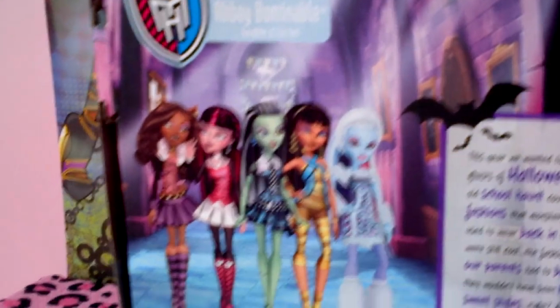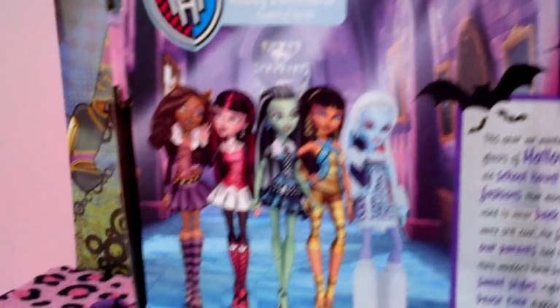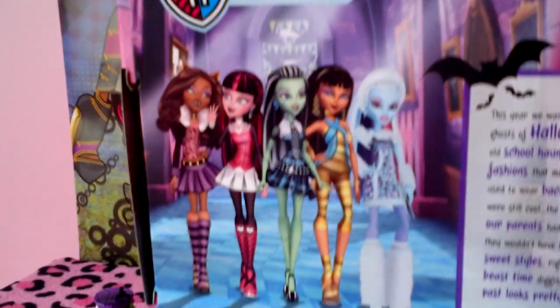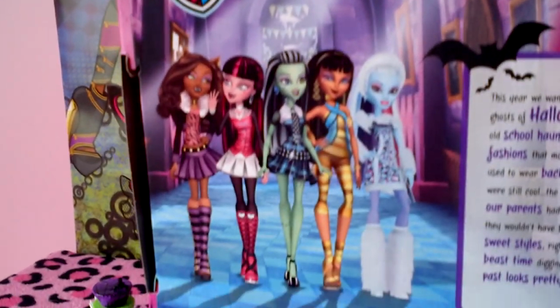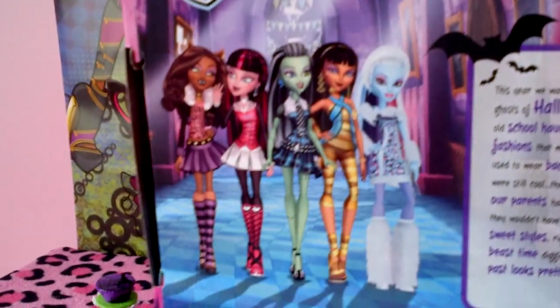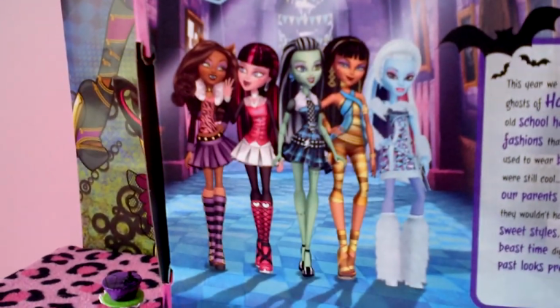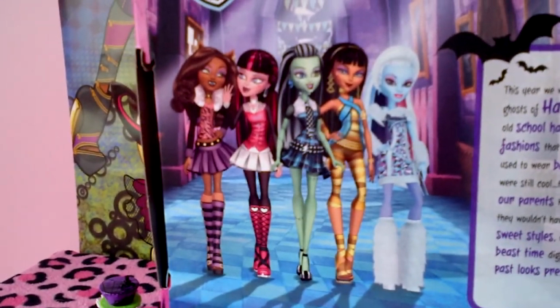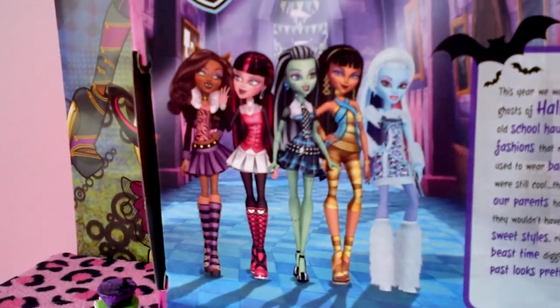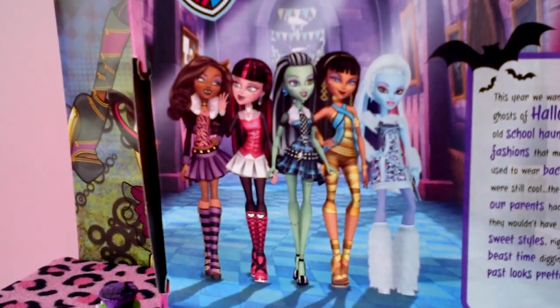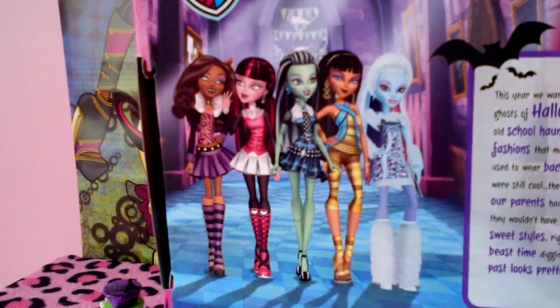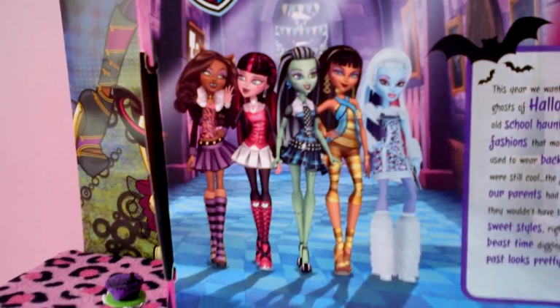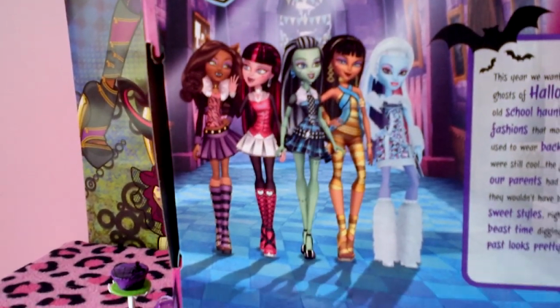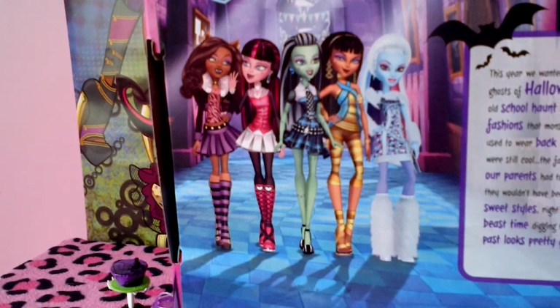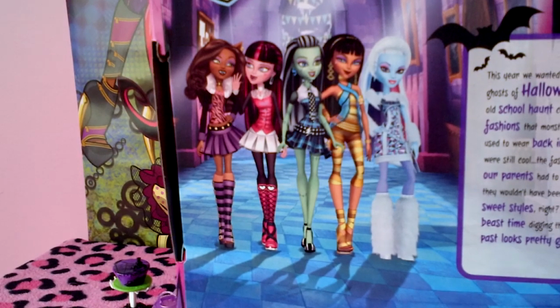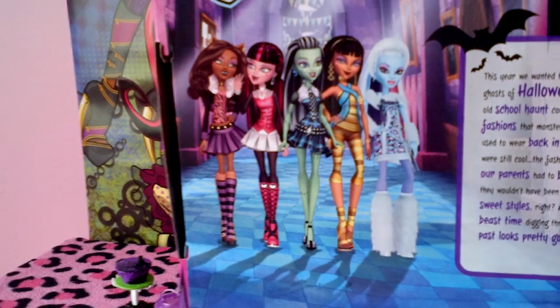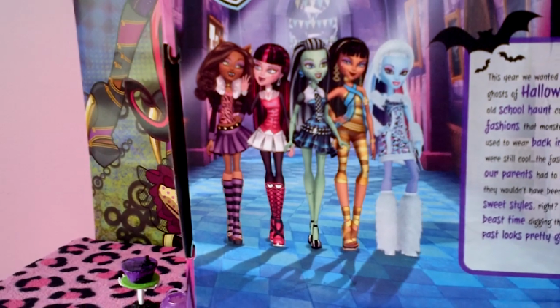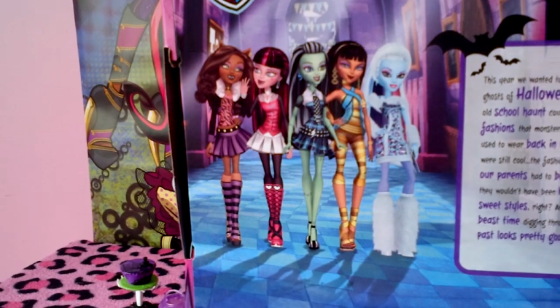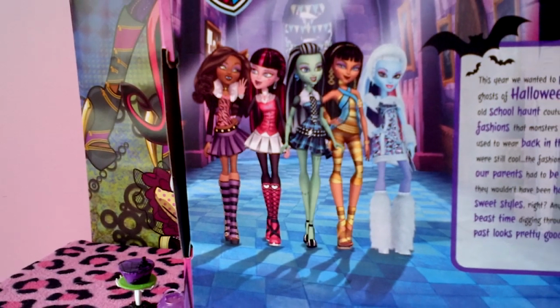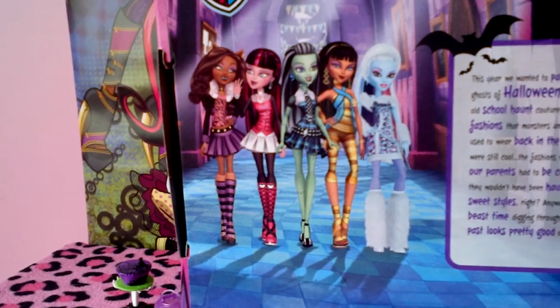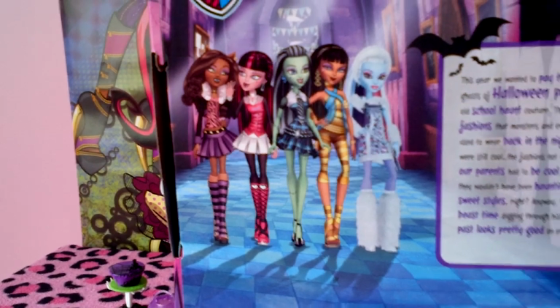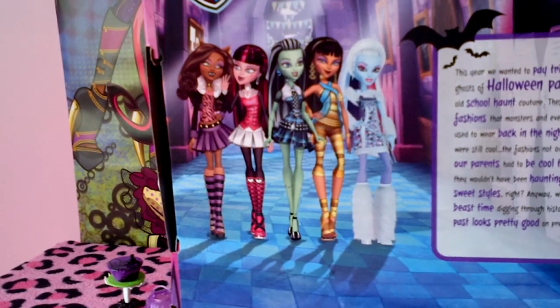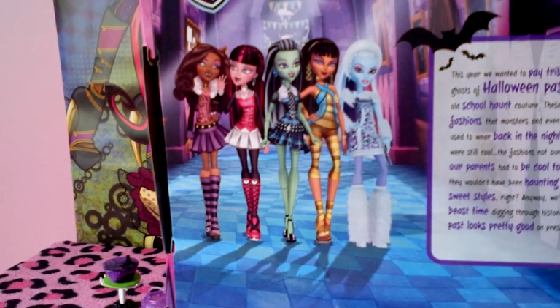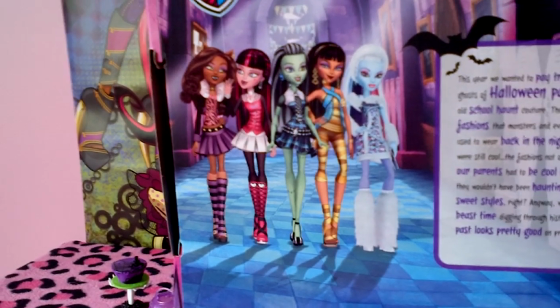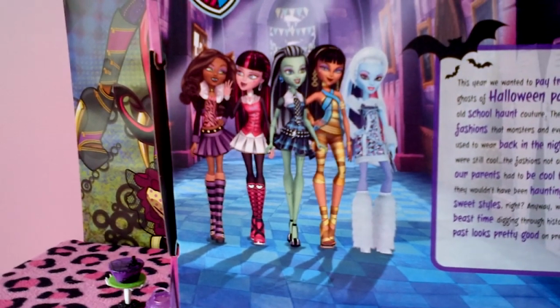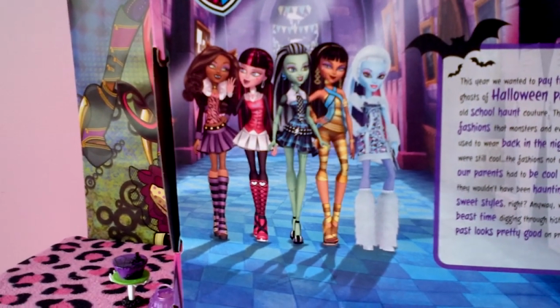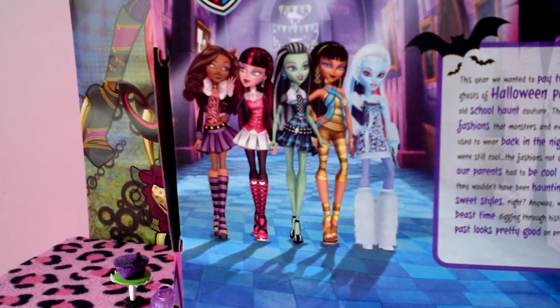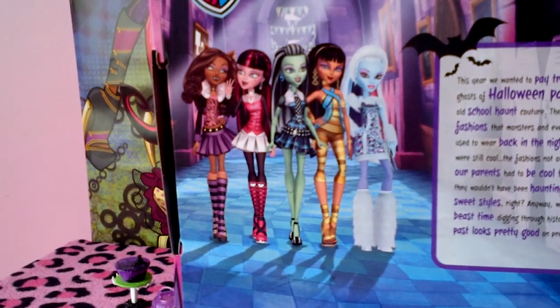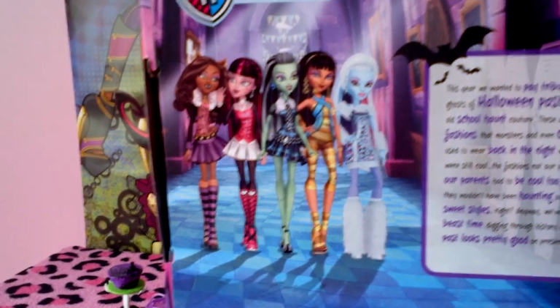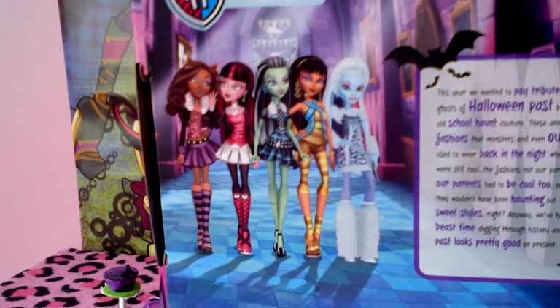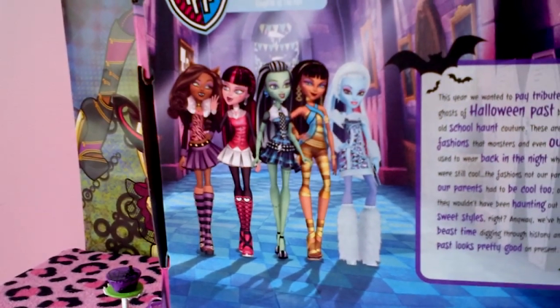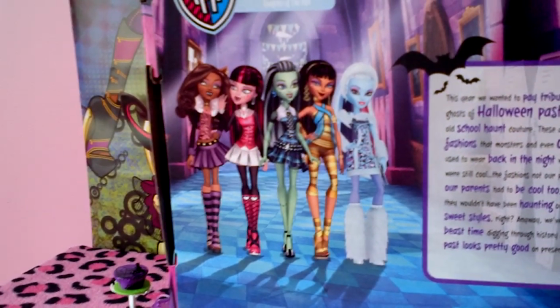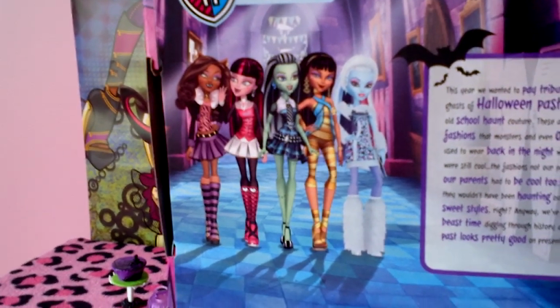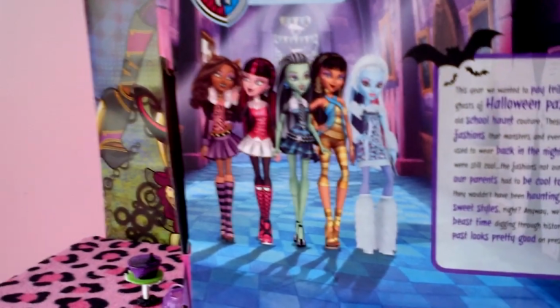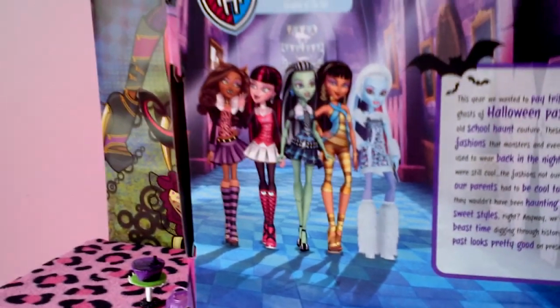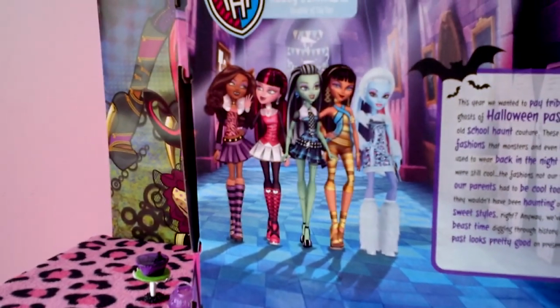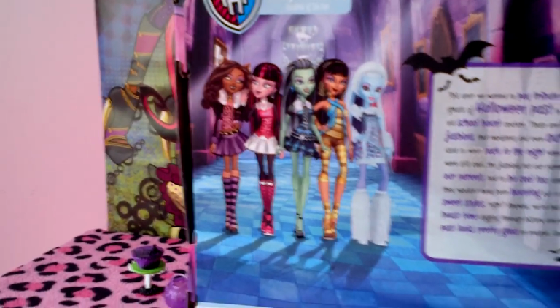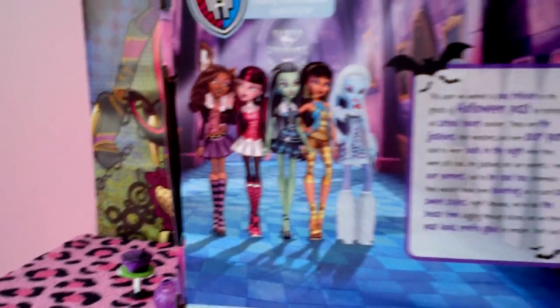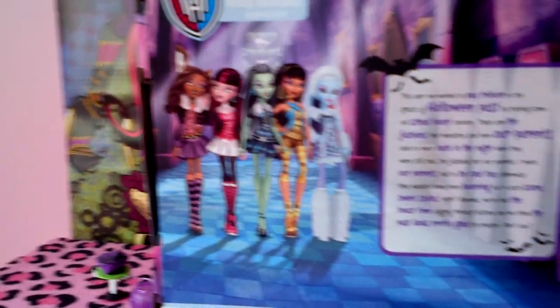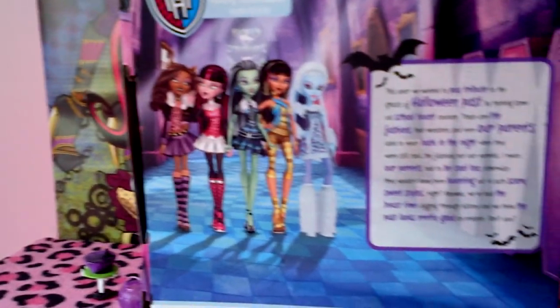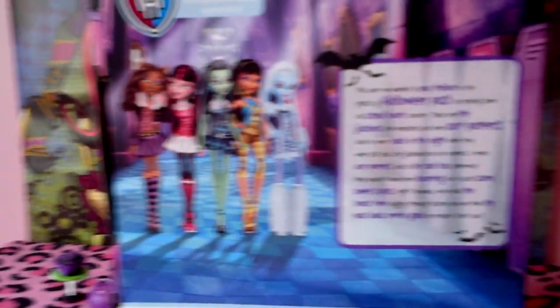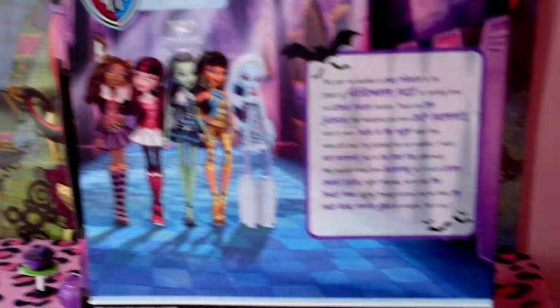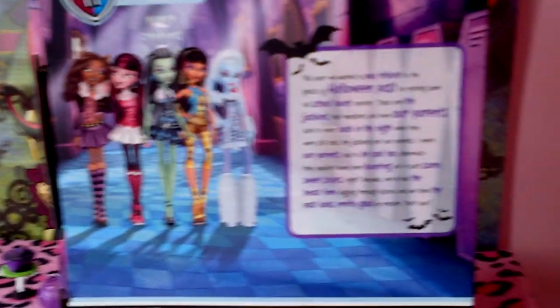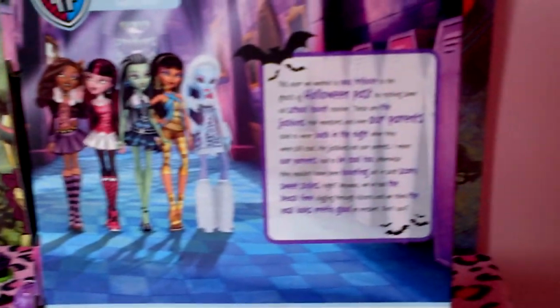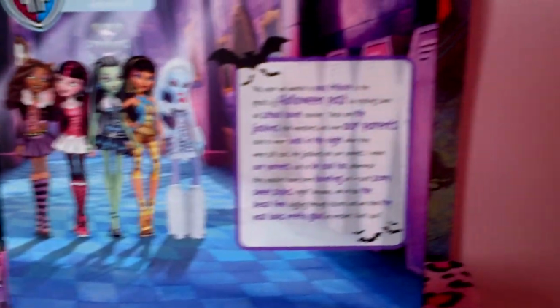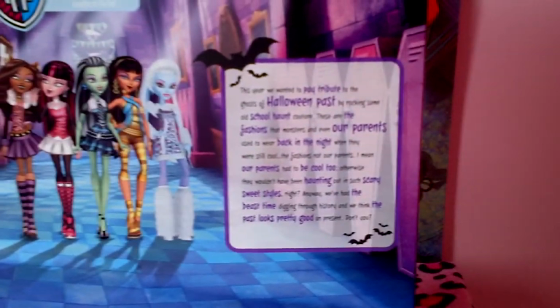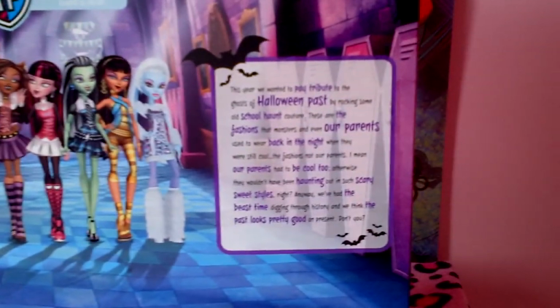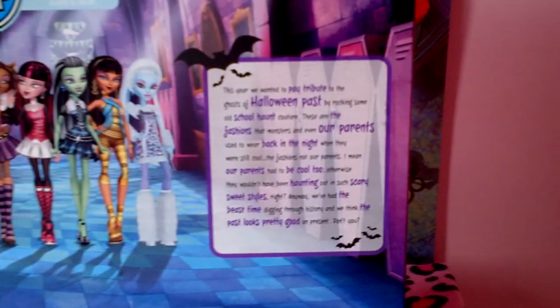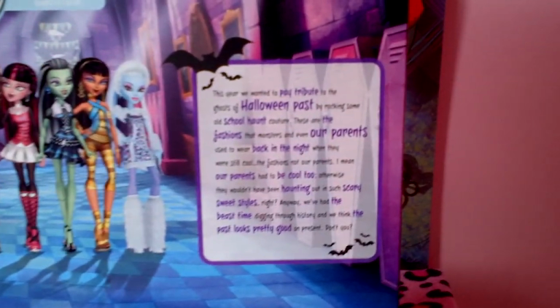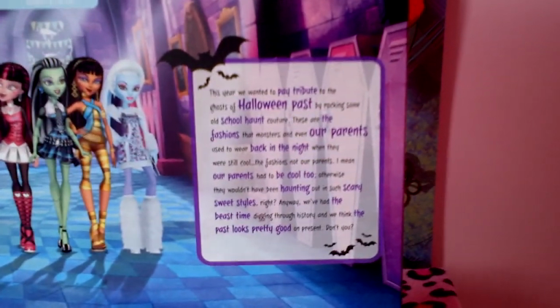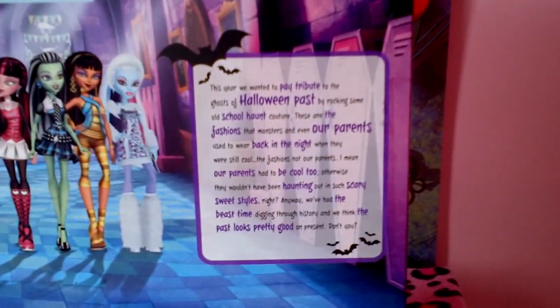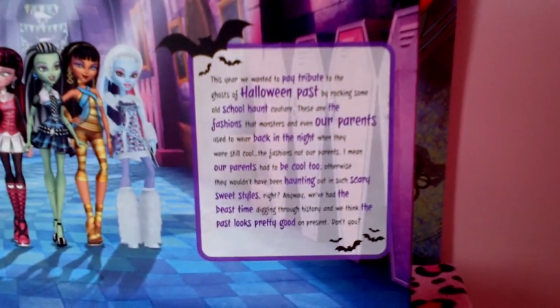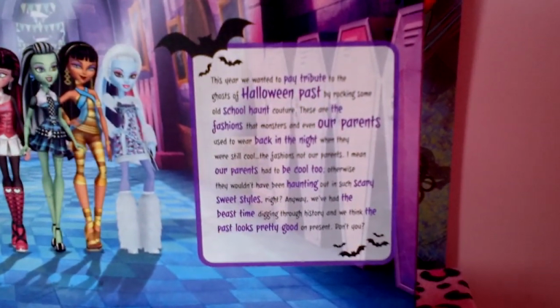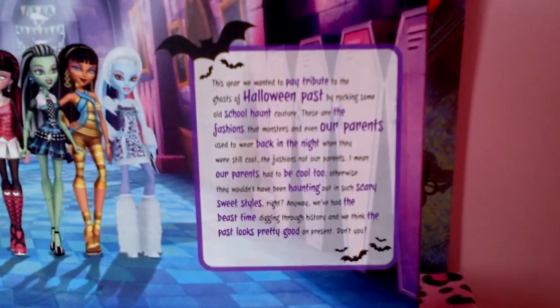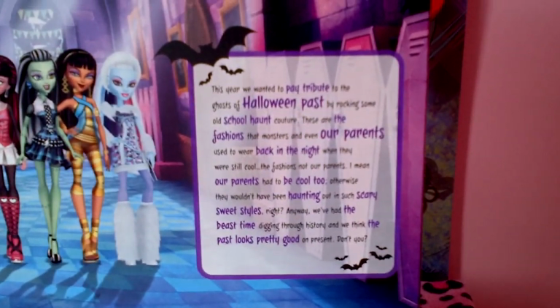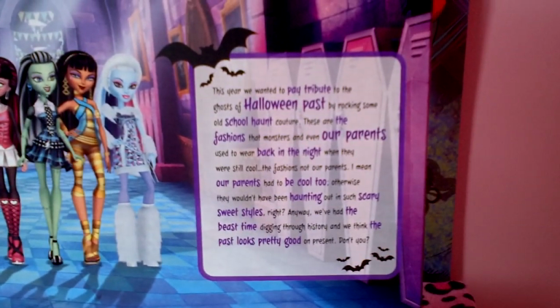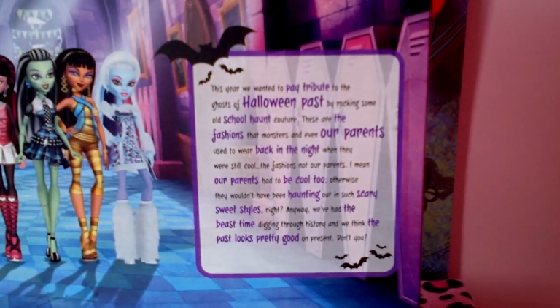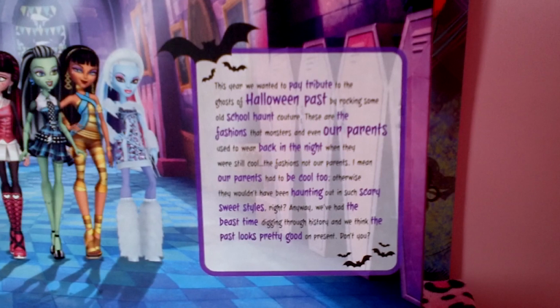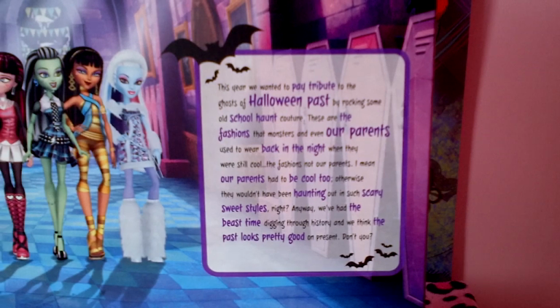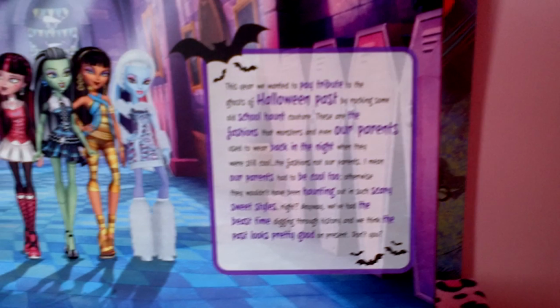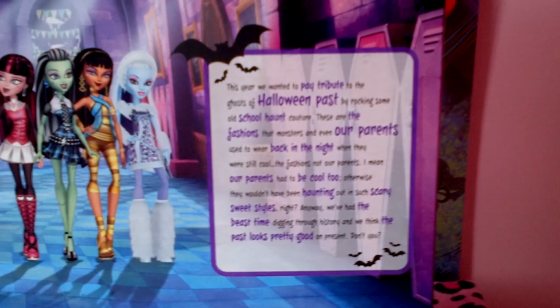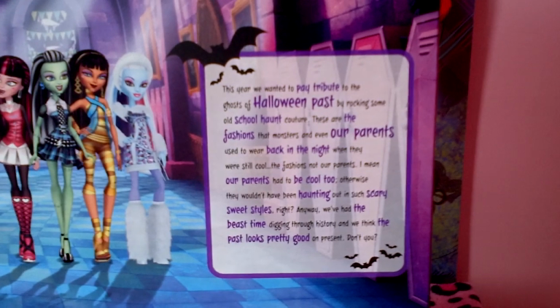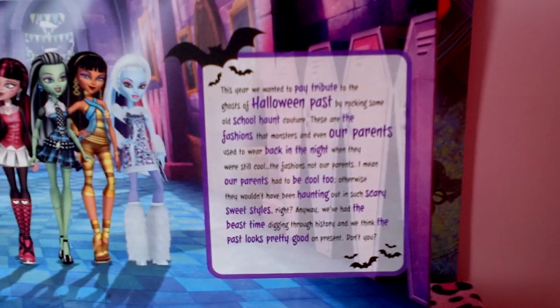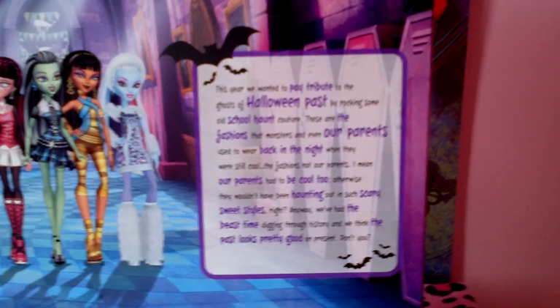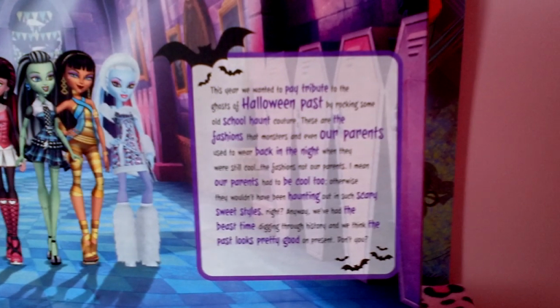And there are the ghouls: Claudine, Draculaura, Frankie, Cleo, and Abby. And here is a little paragraph — I'll read it for you.